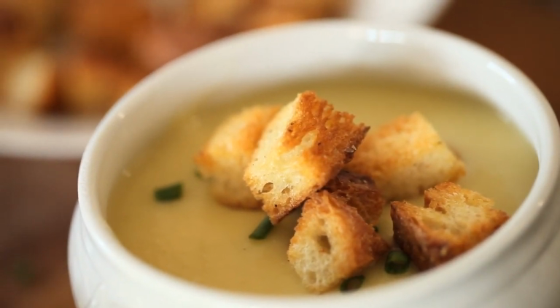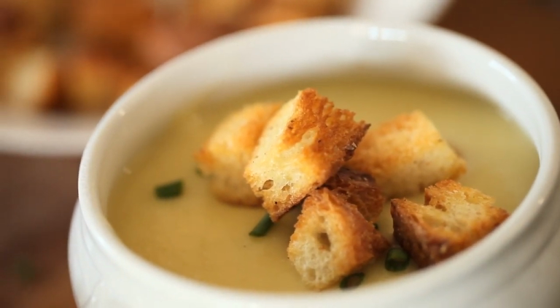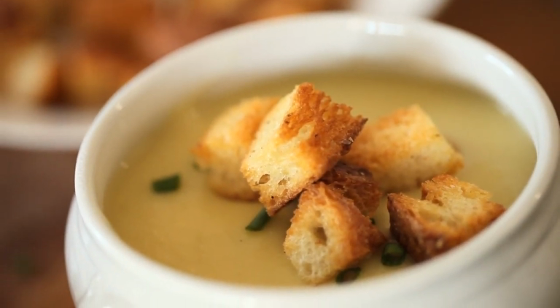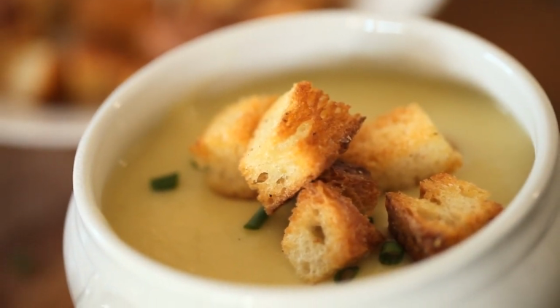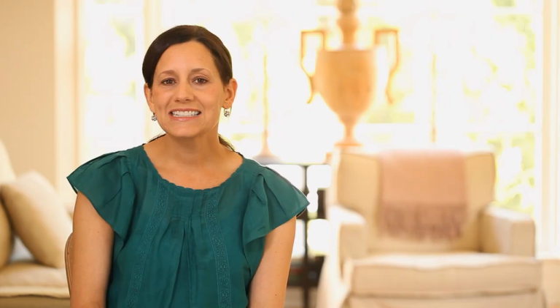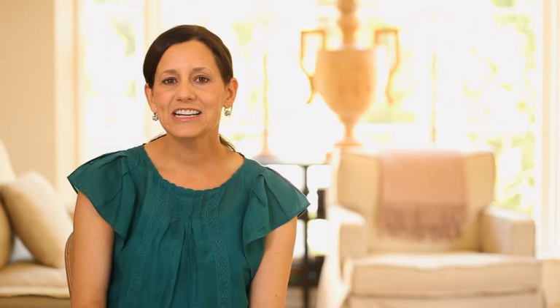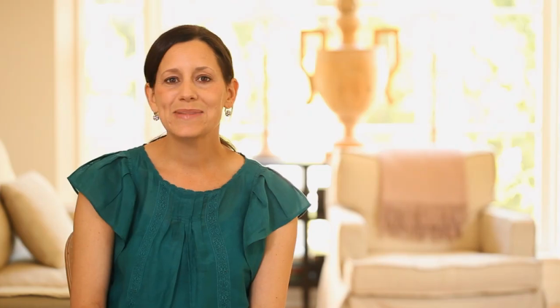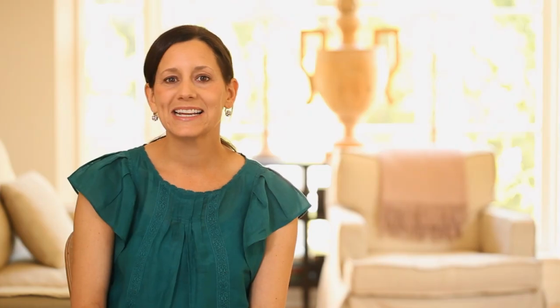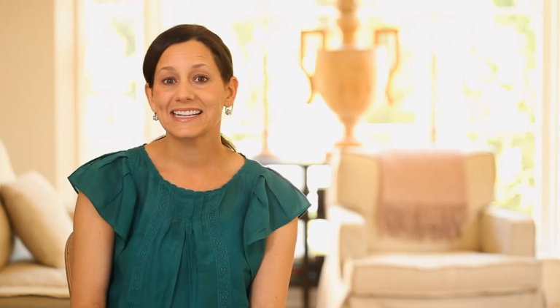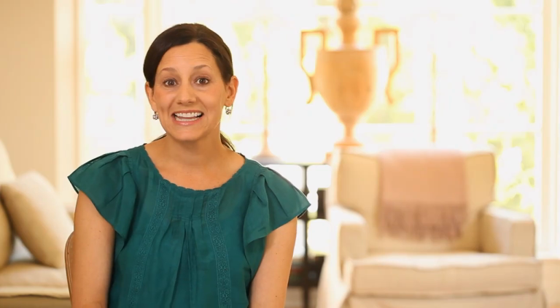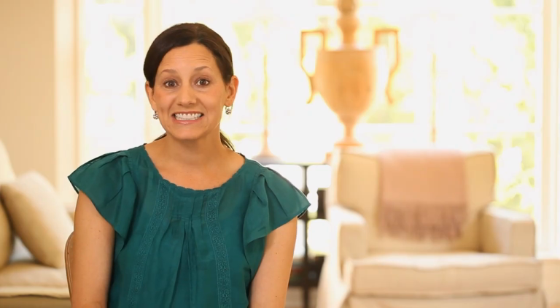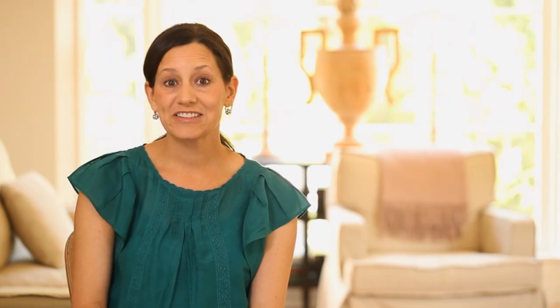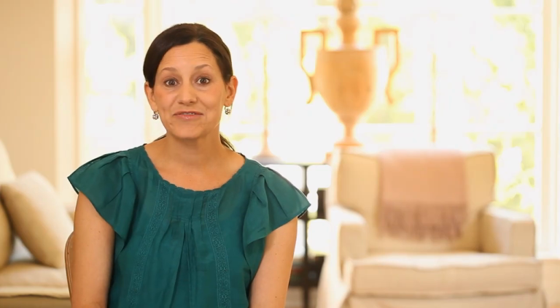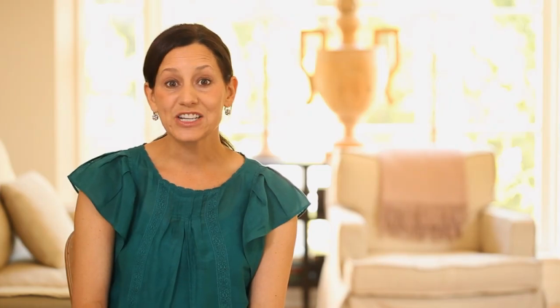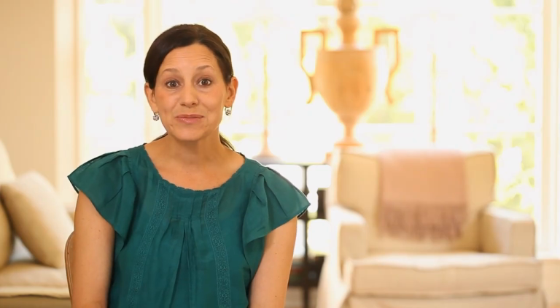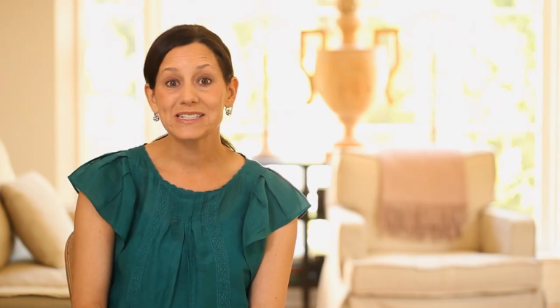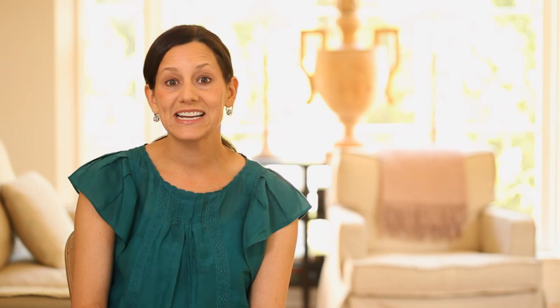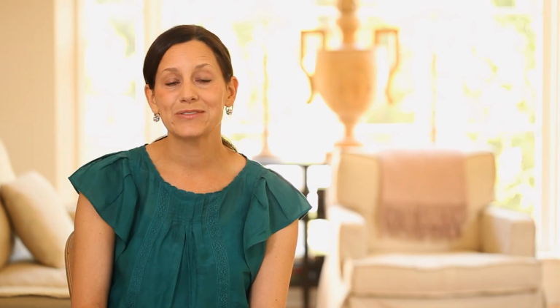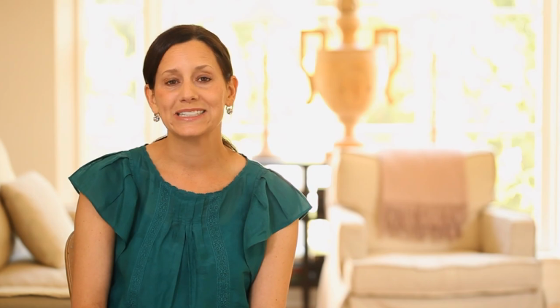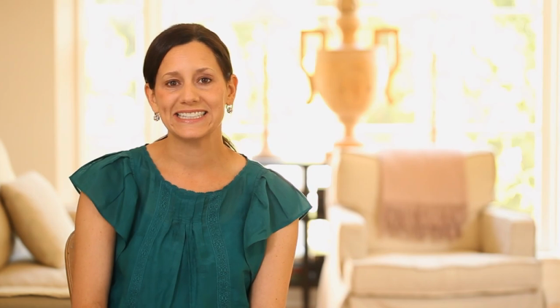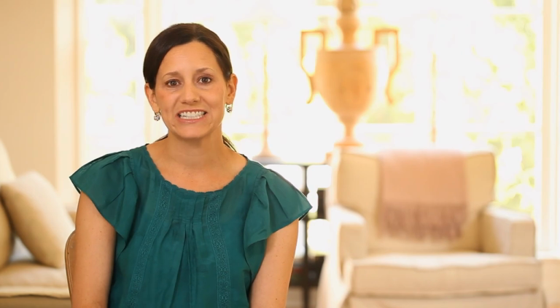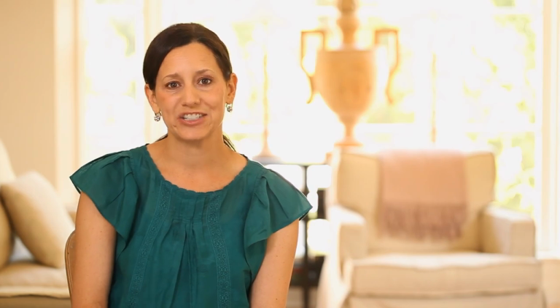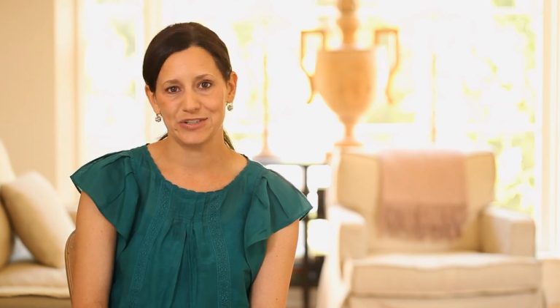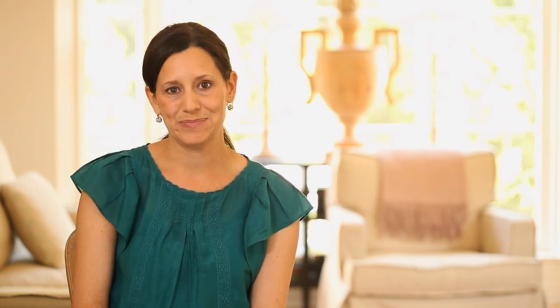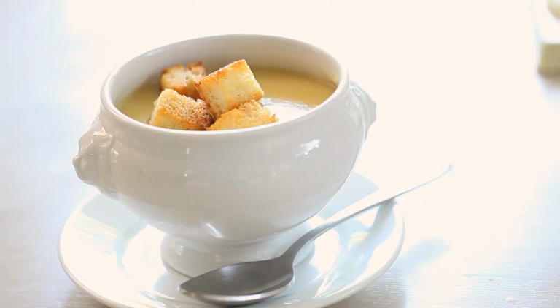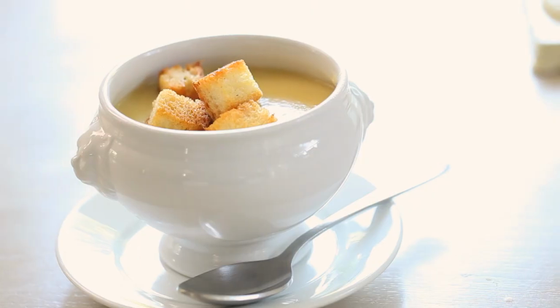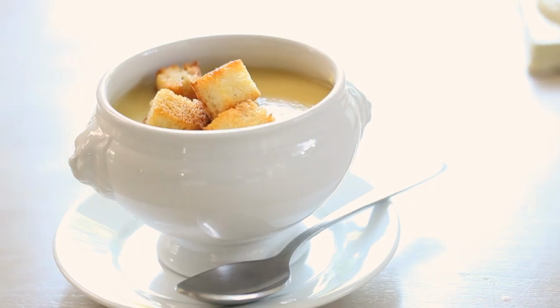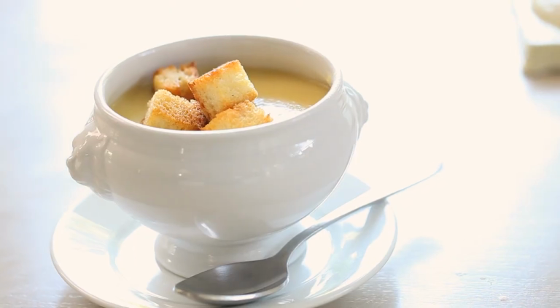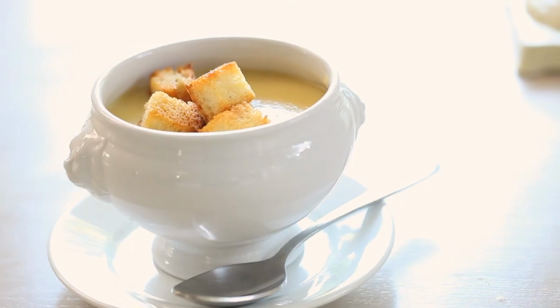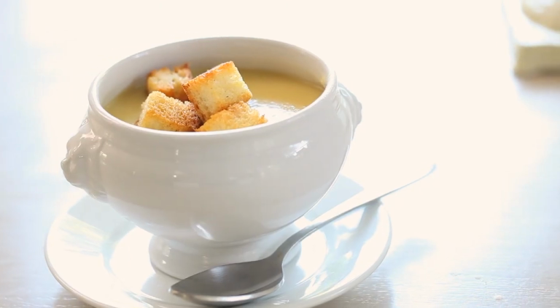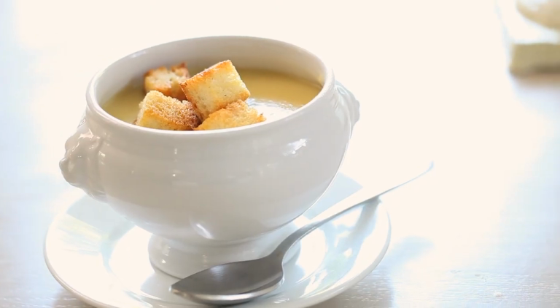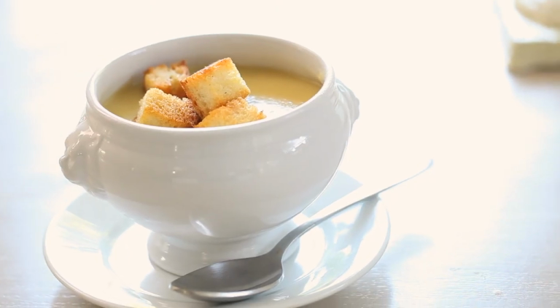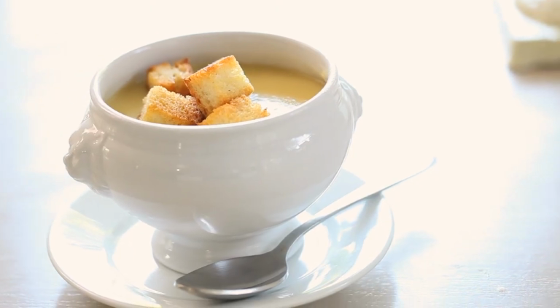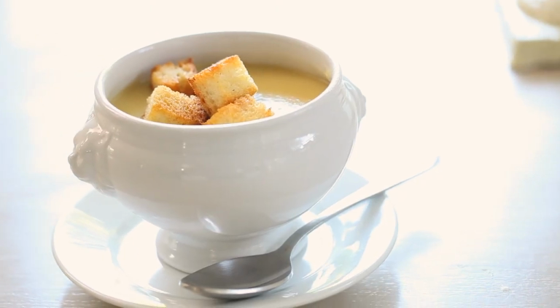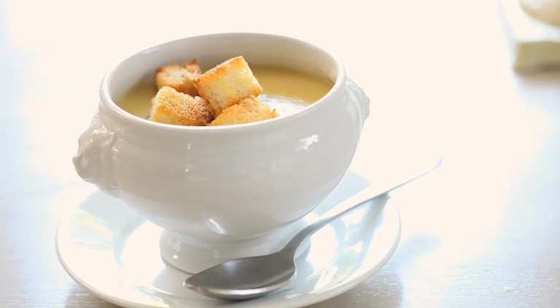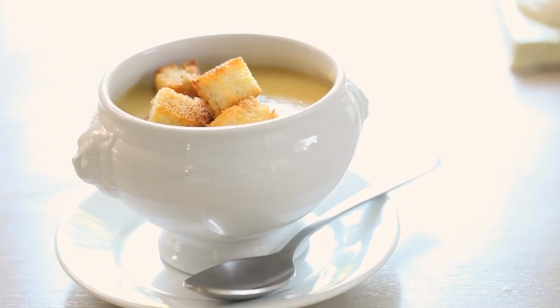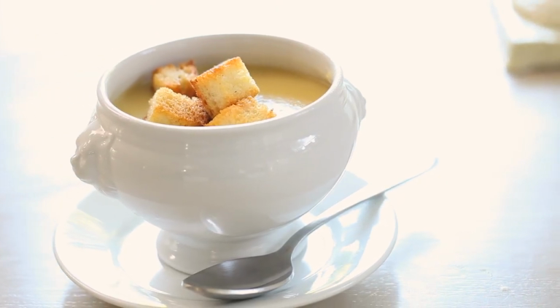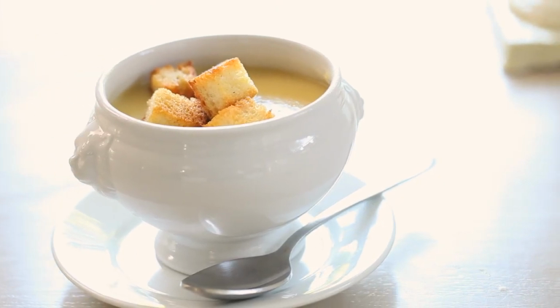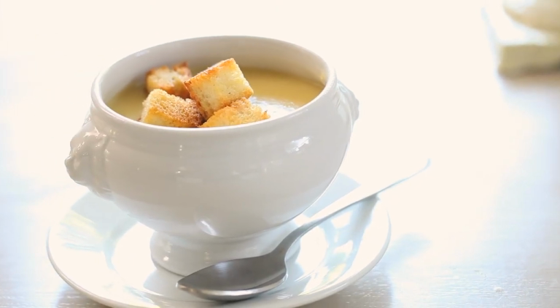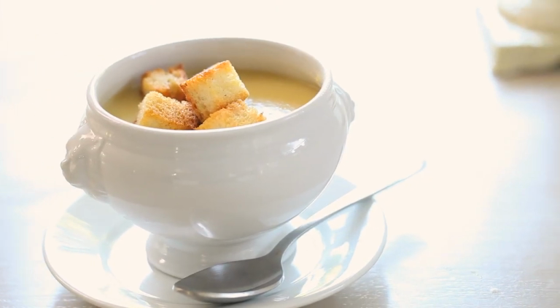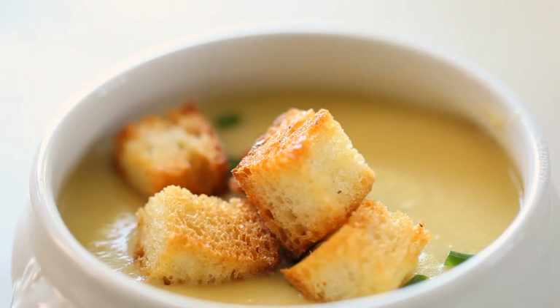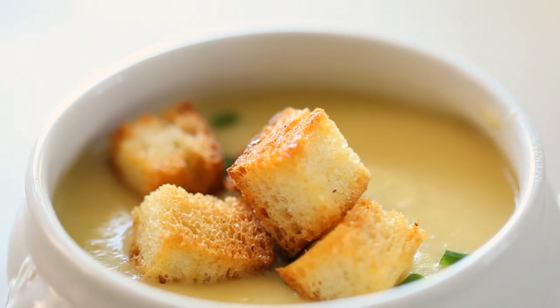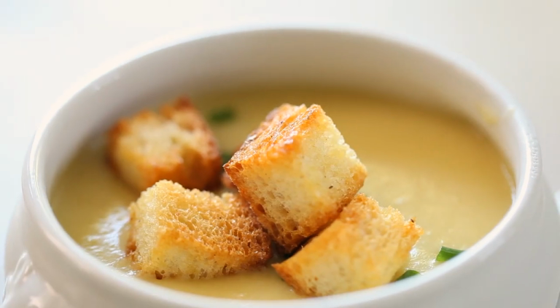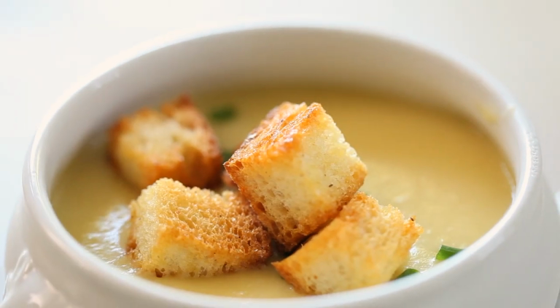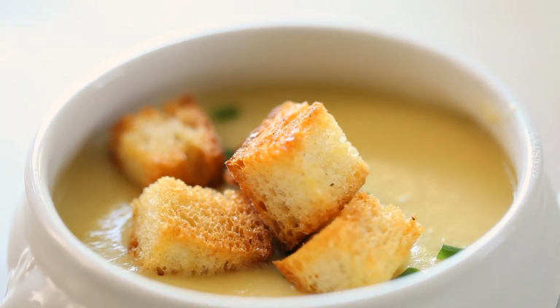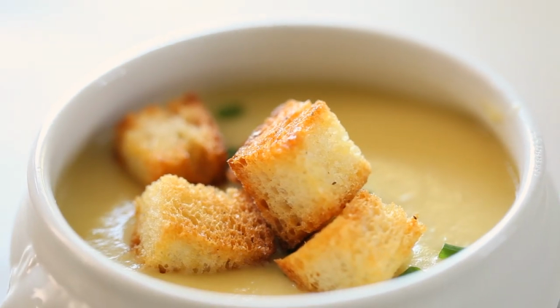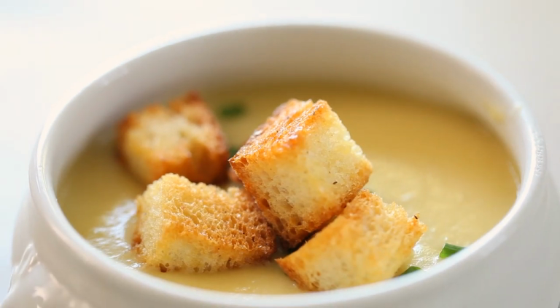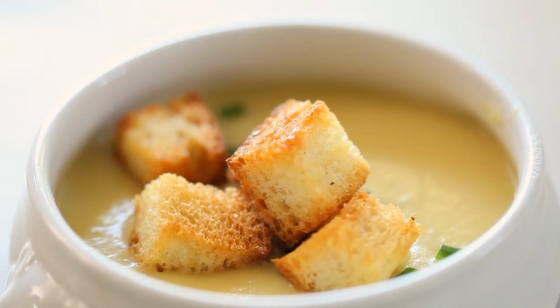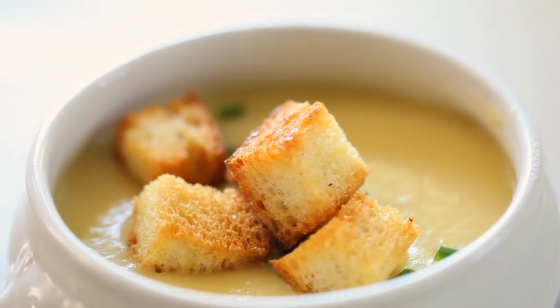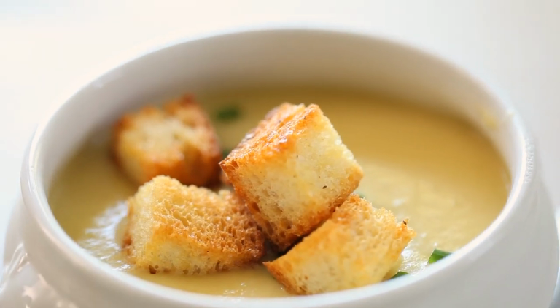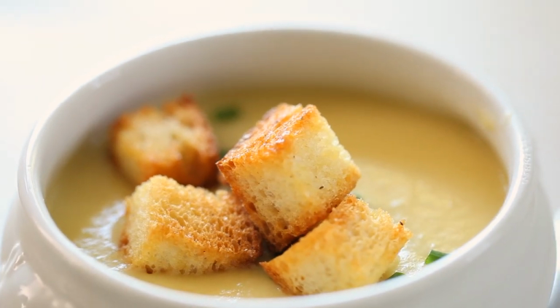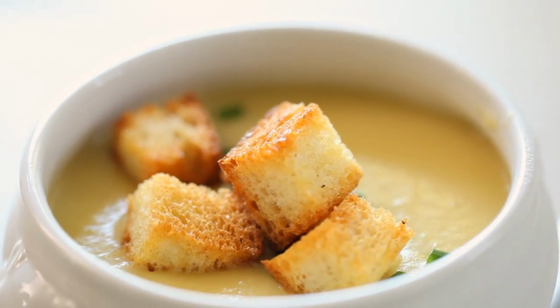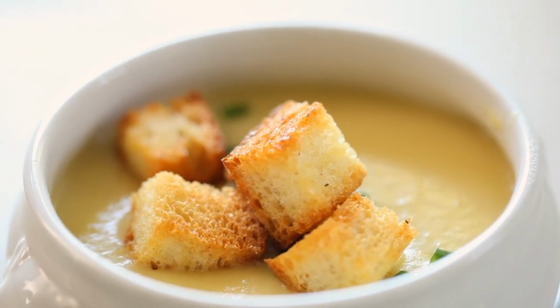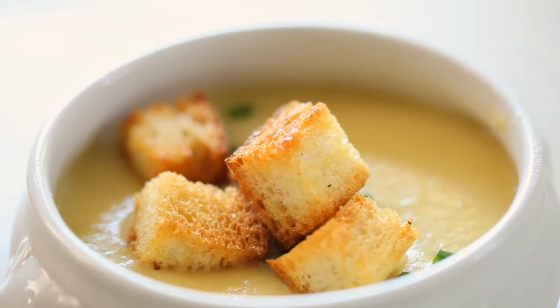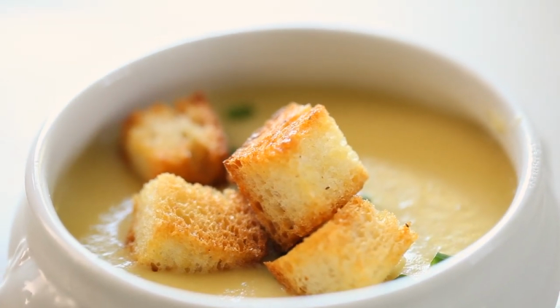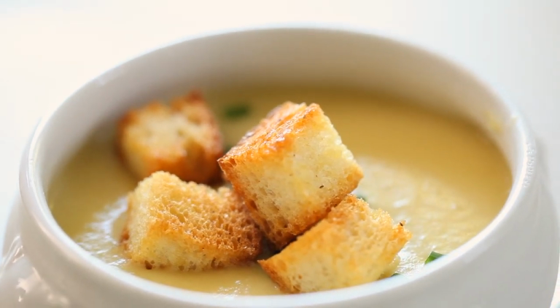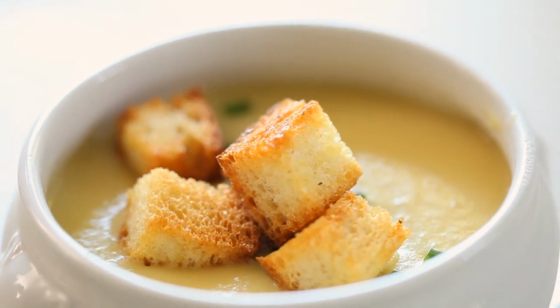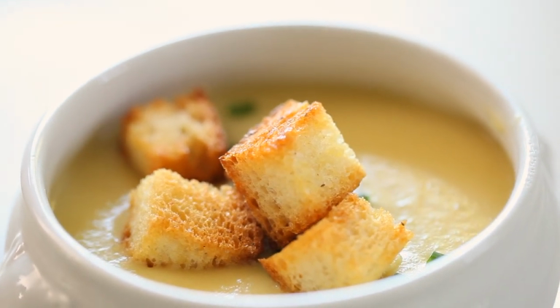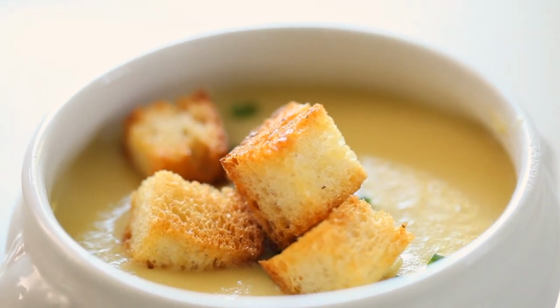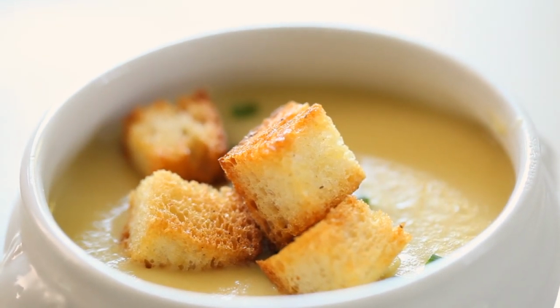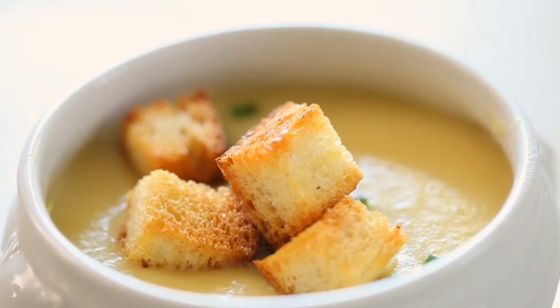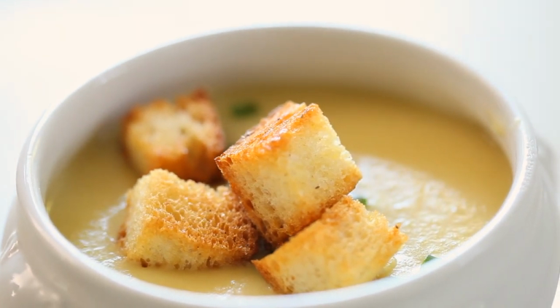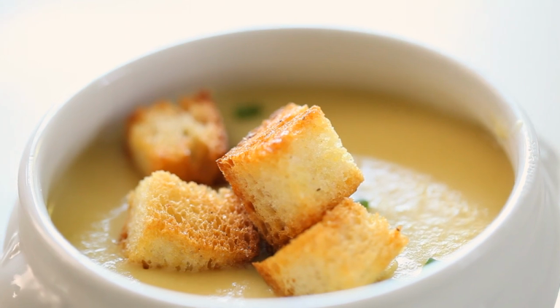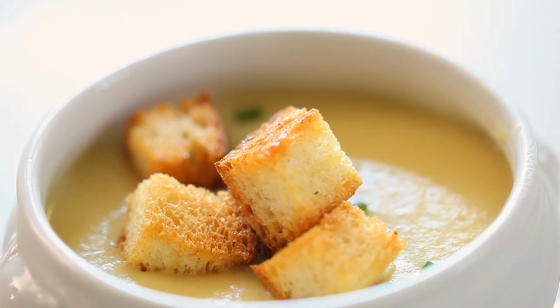So that's how you make a classic French potato and leek soup. I hope you guys give it a try — it's delicious and elegant, something your guests will really love.